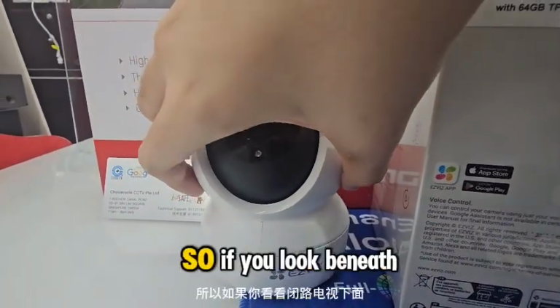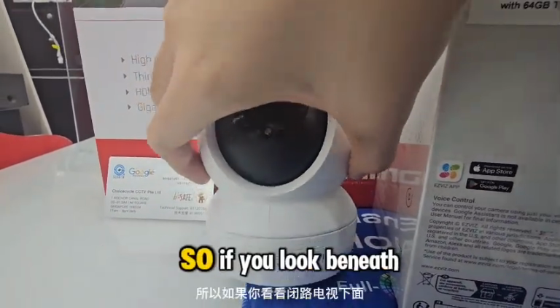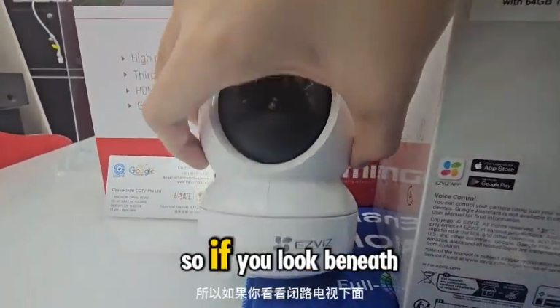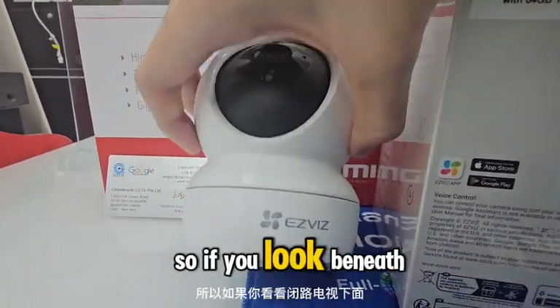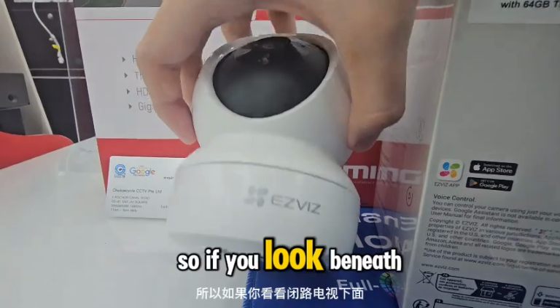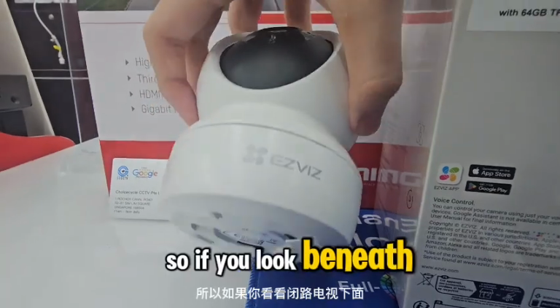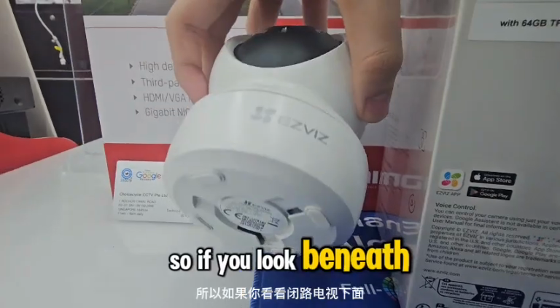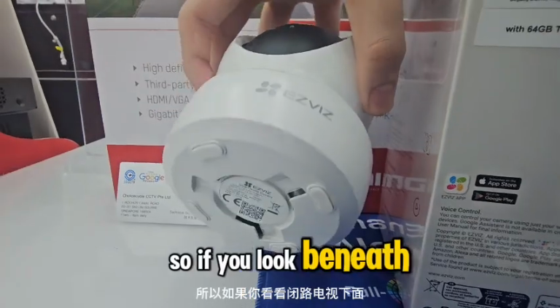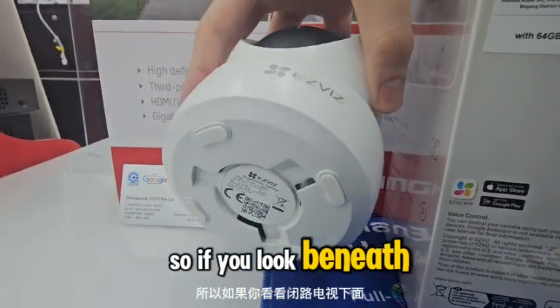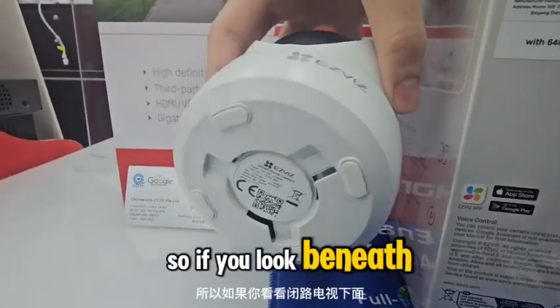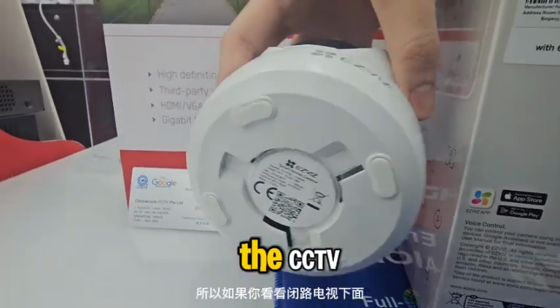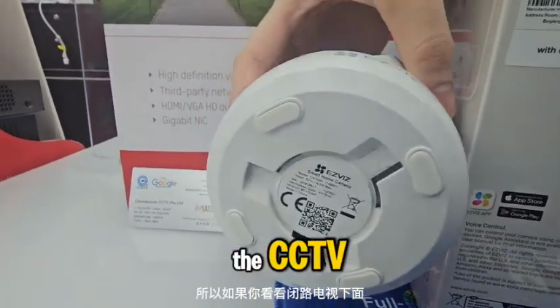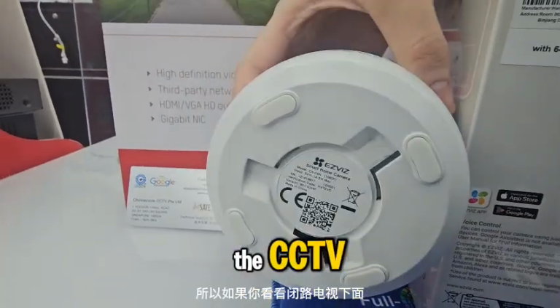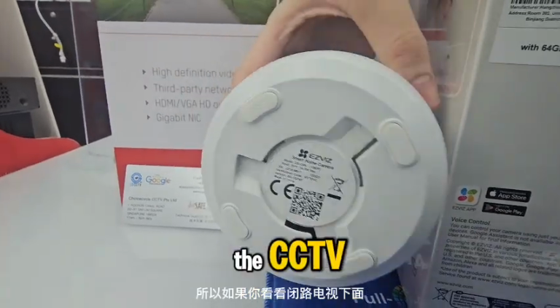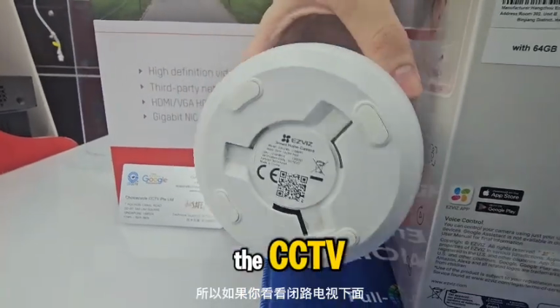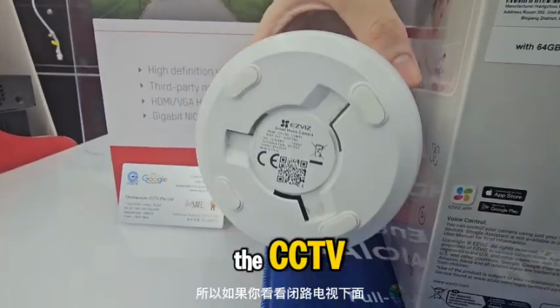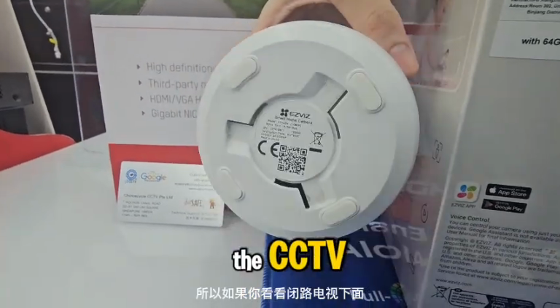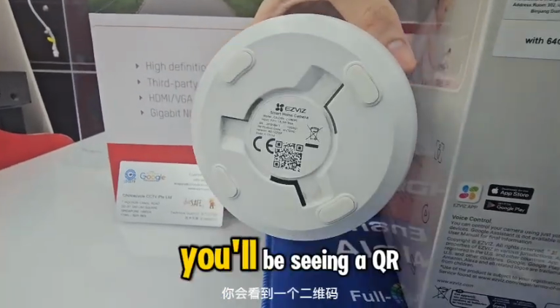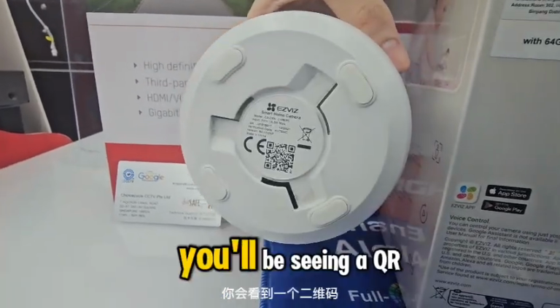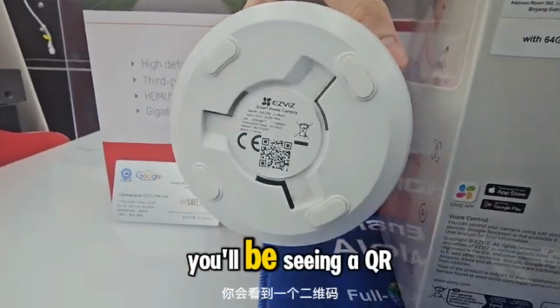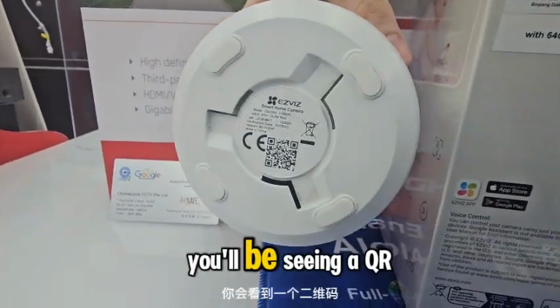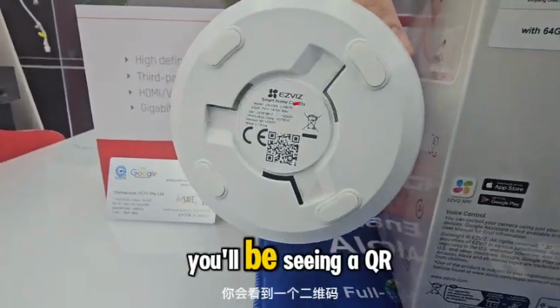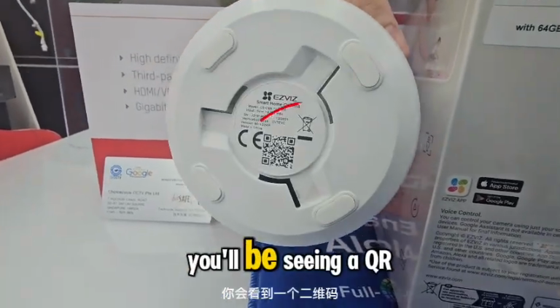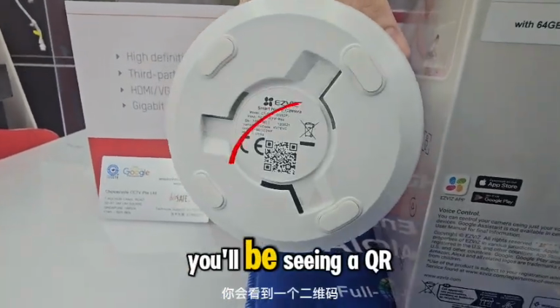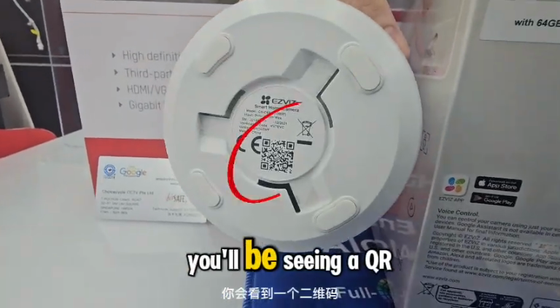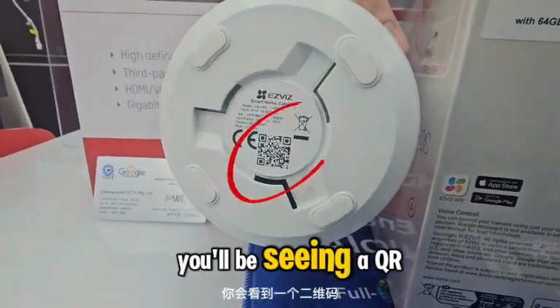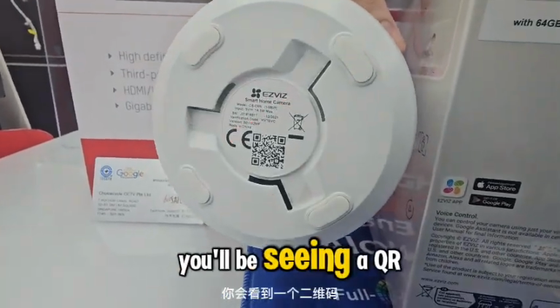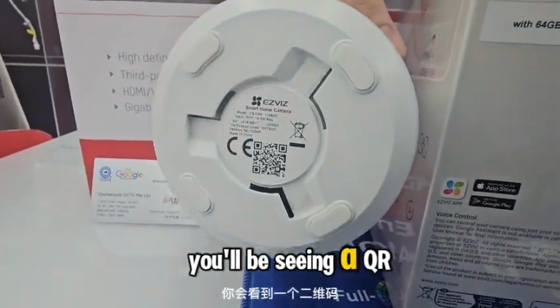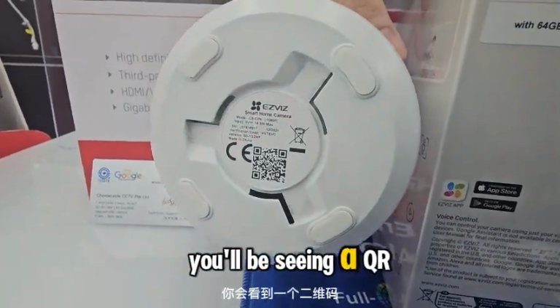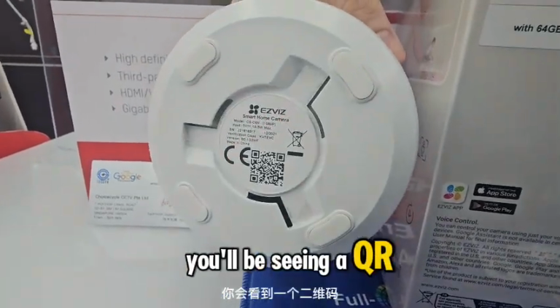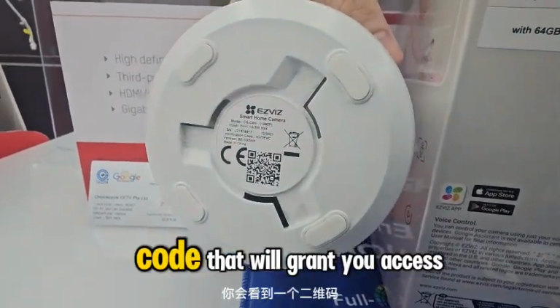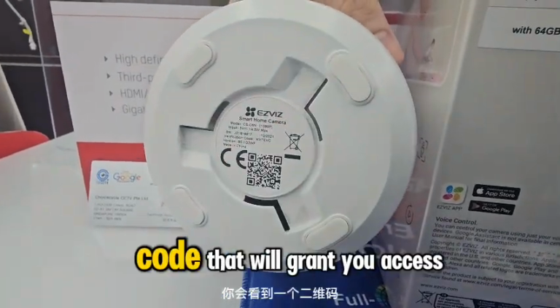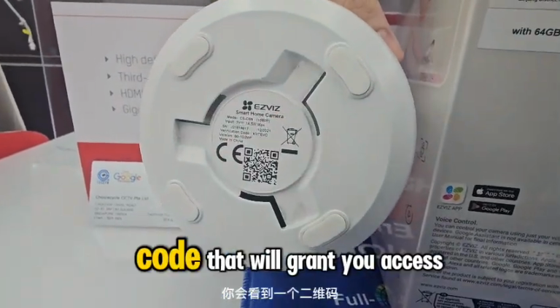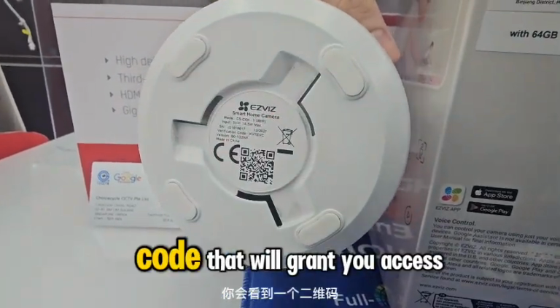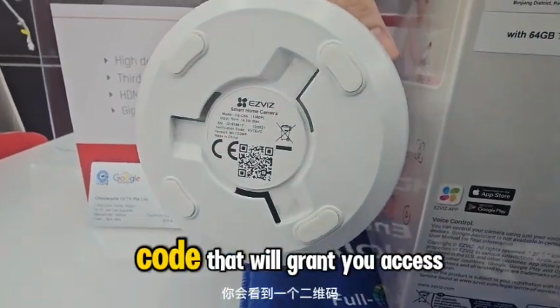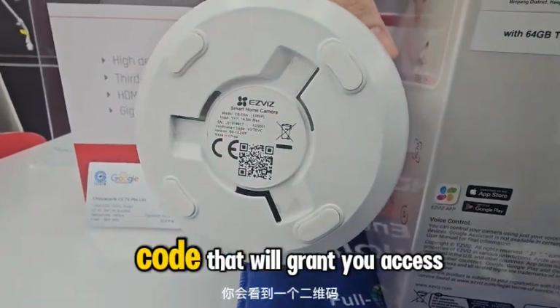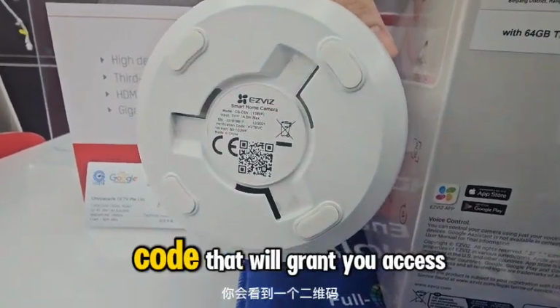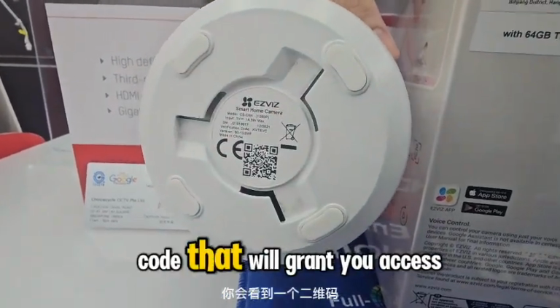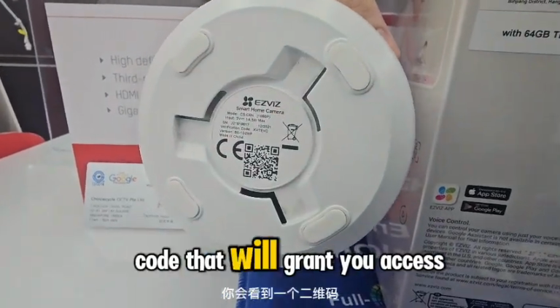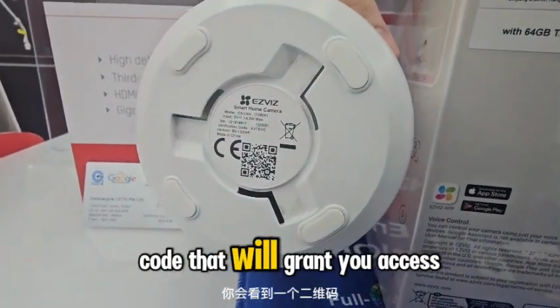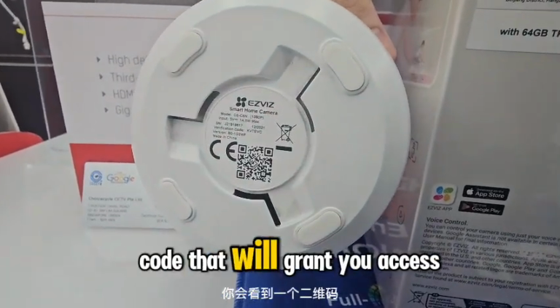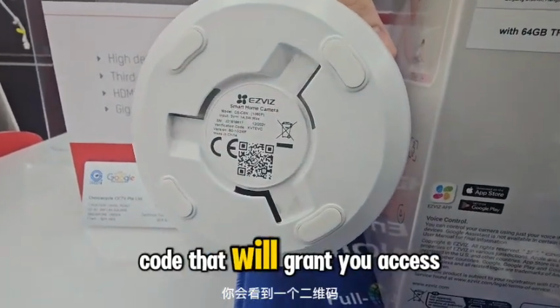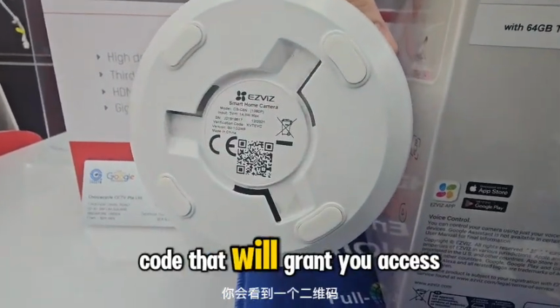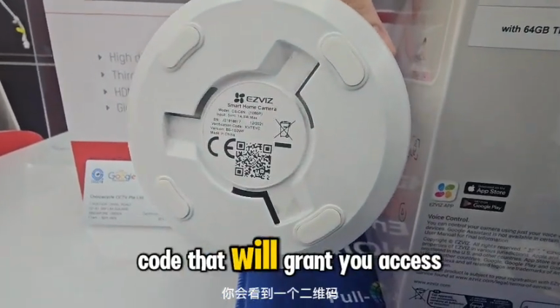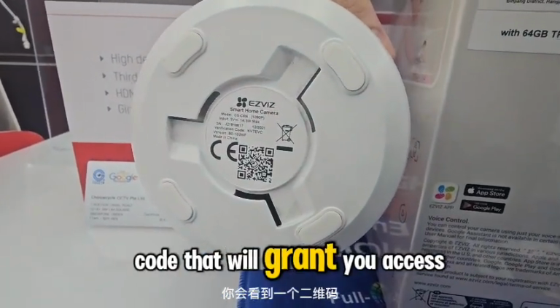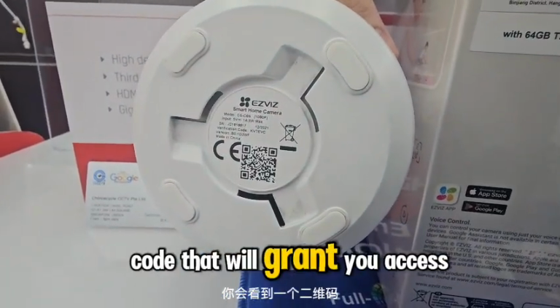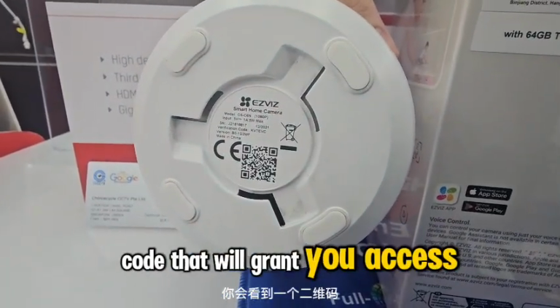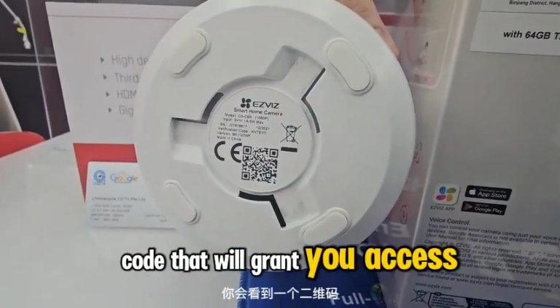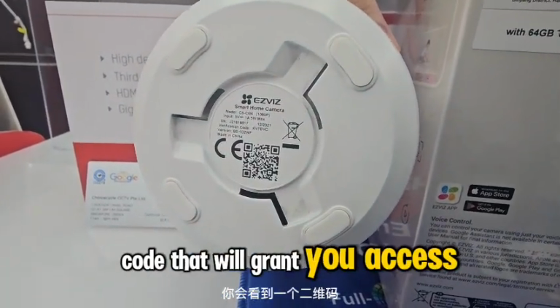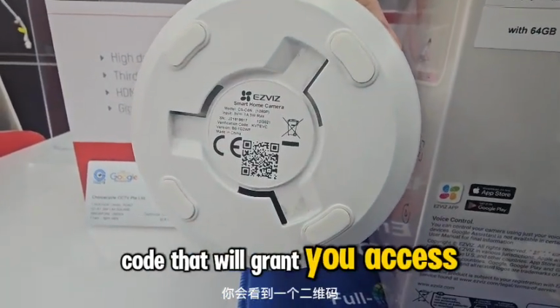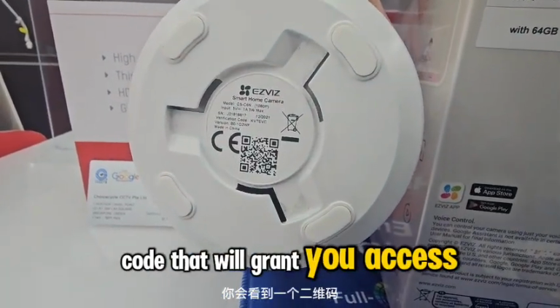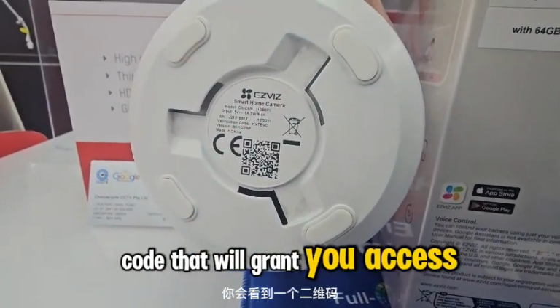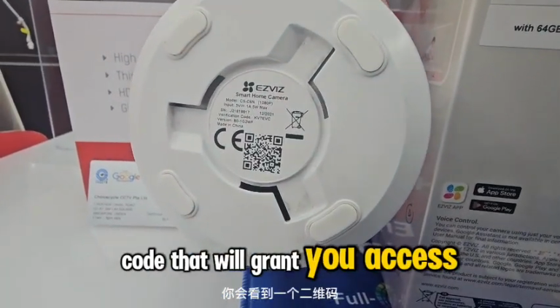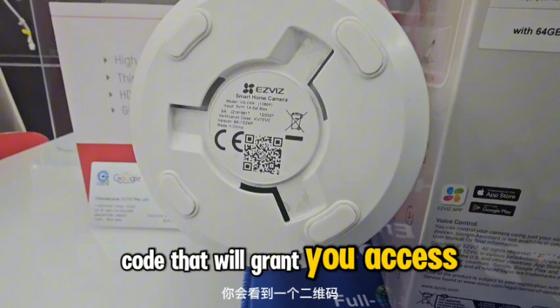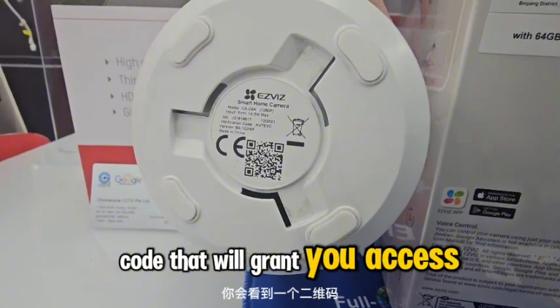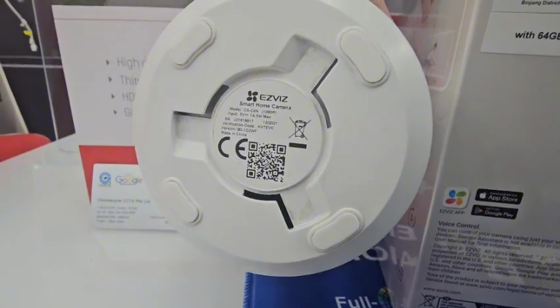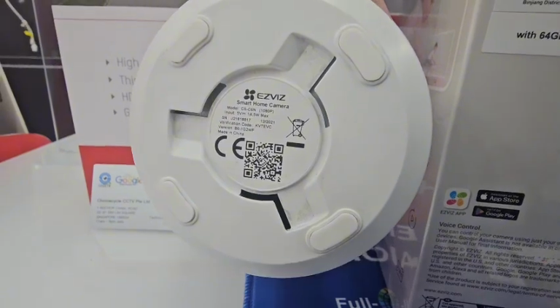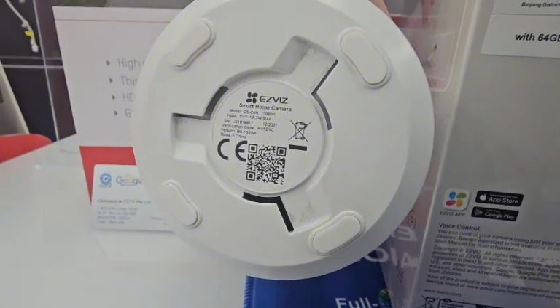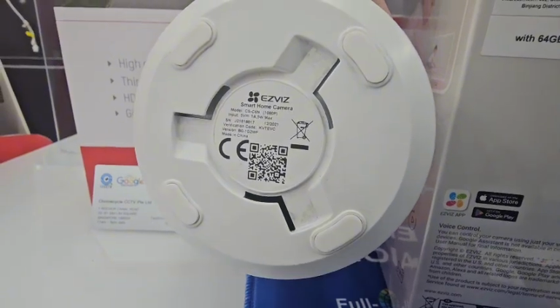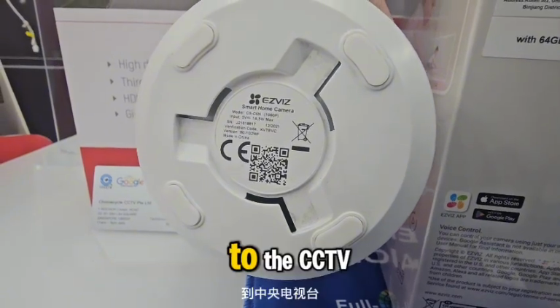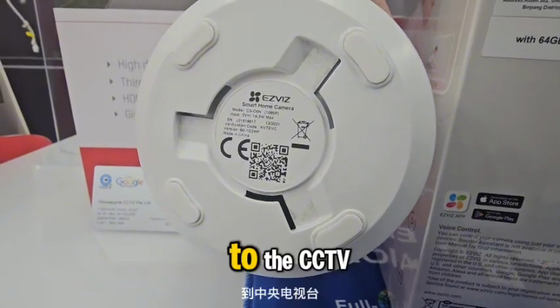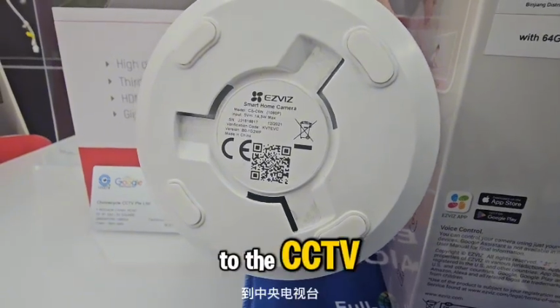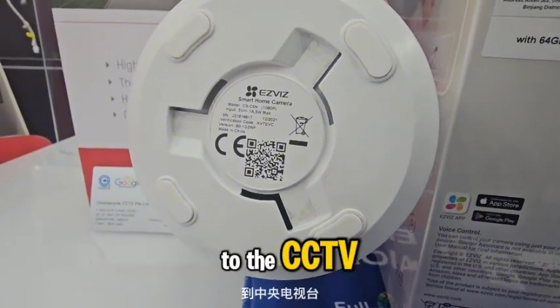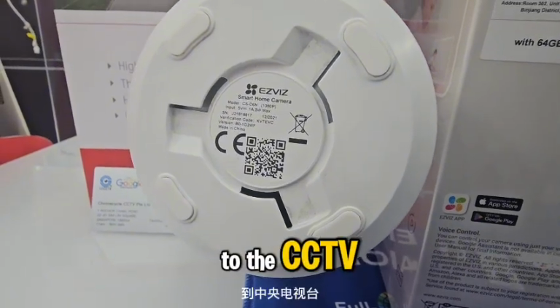If you look beneath the CCTV, you'll see a QR code that will grant your access to the CCTV.